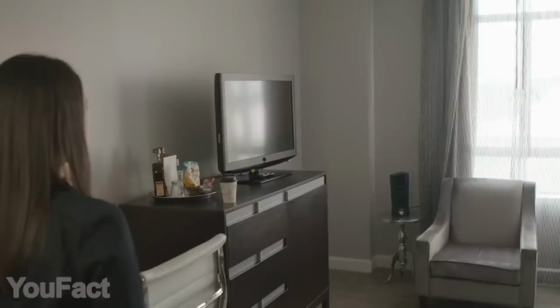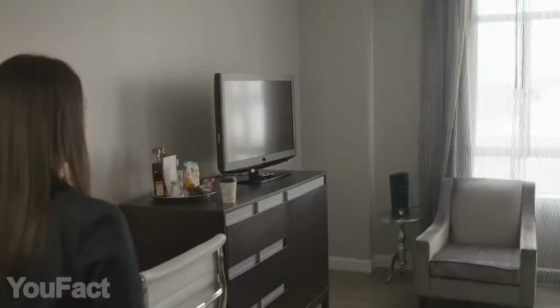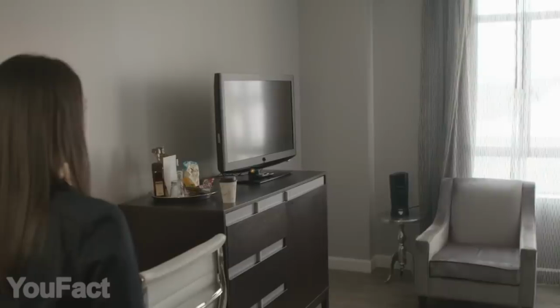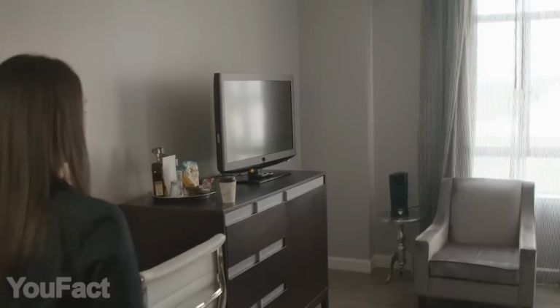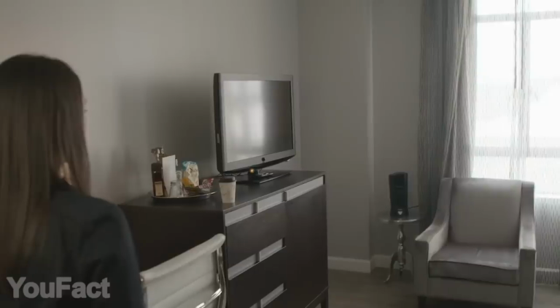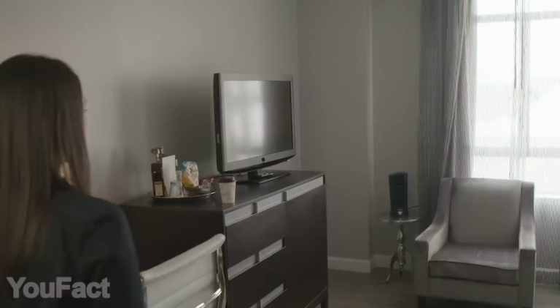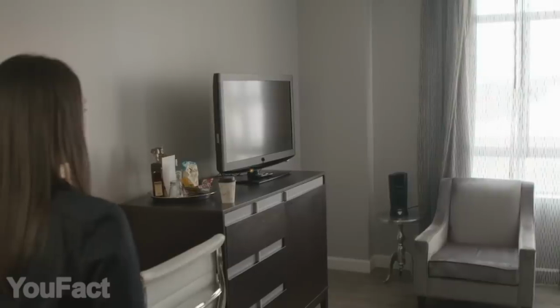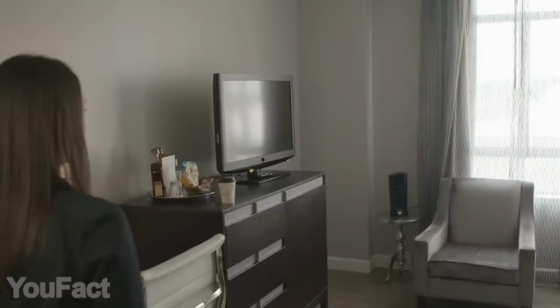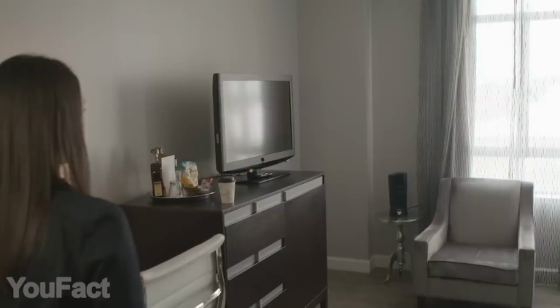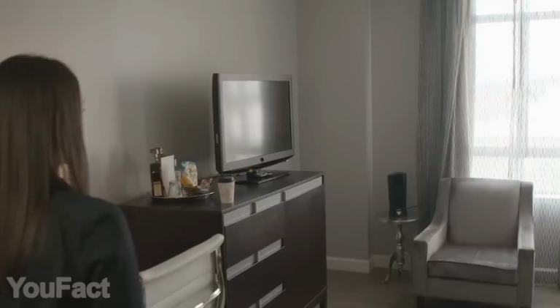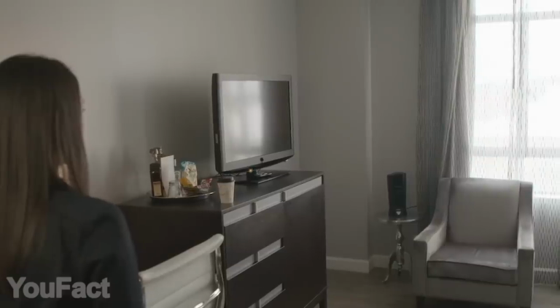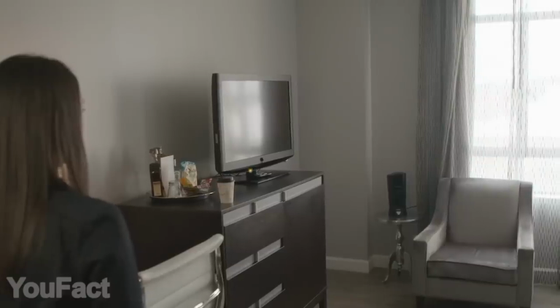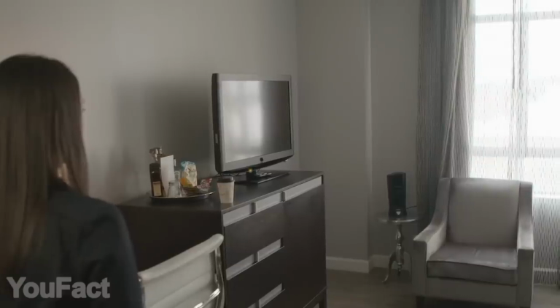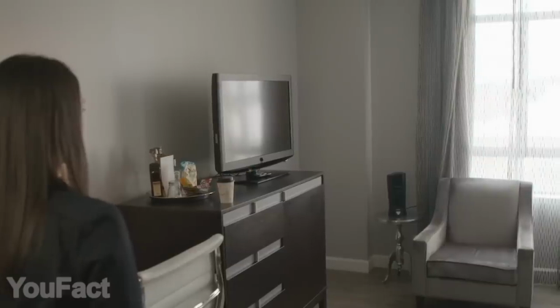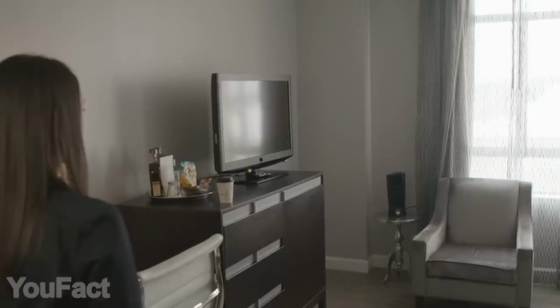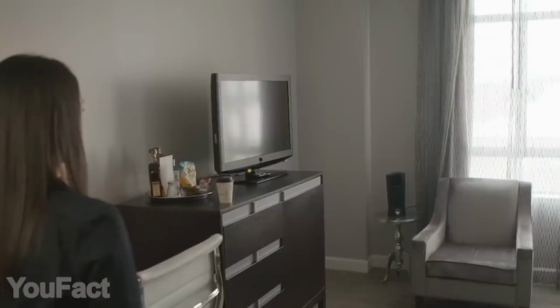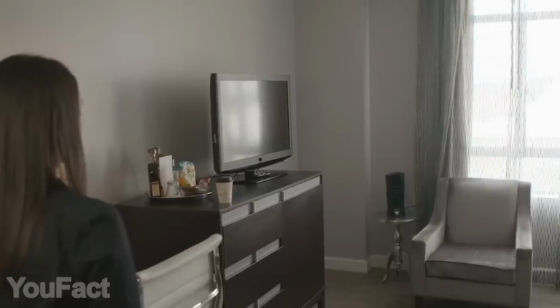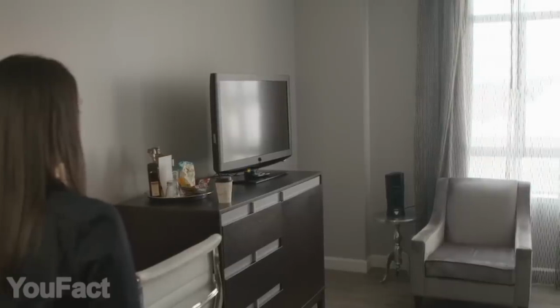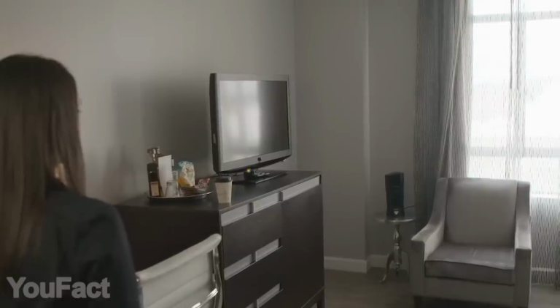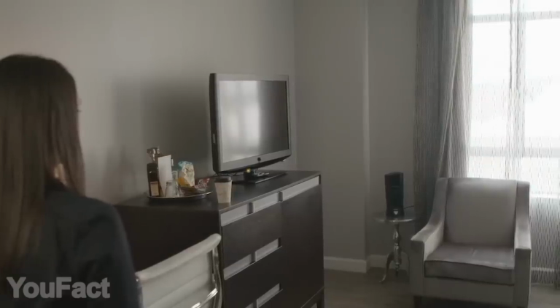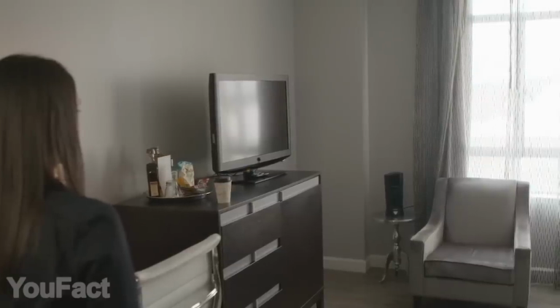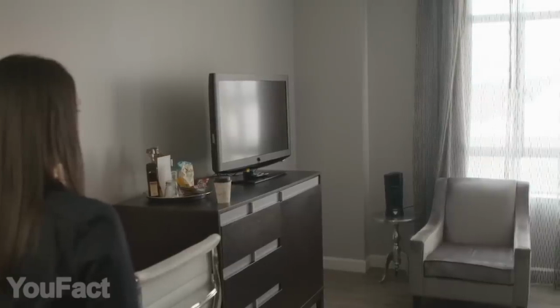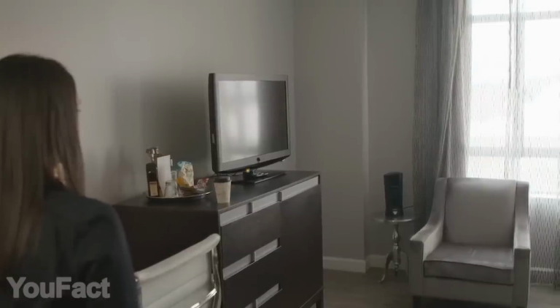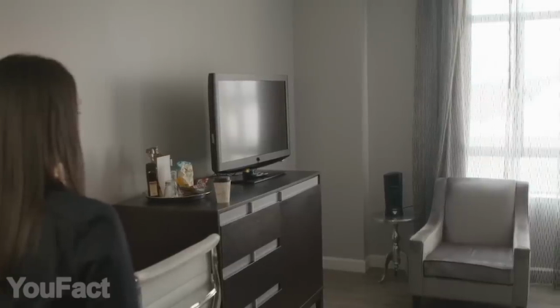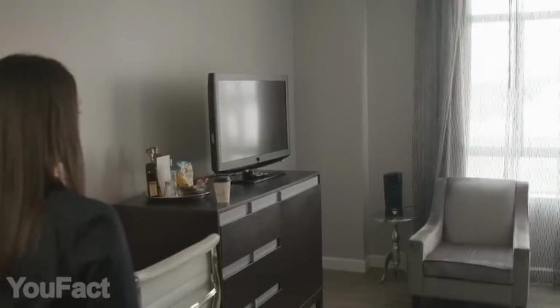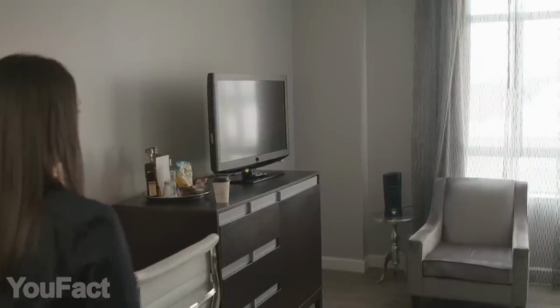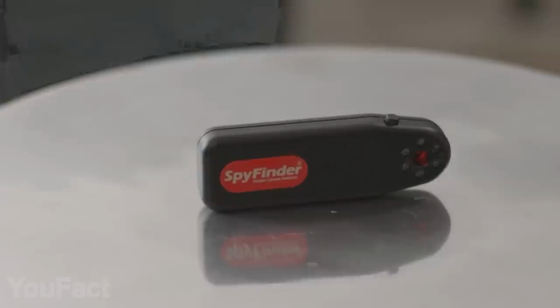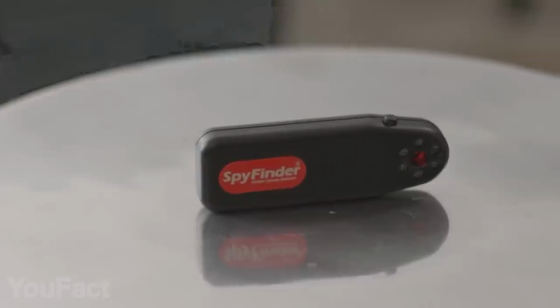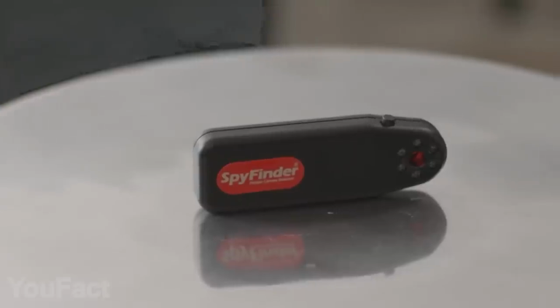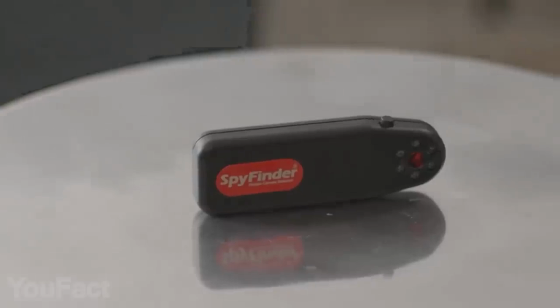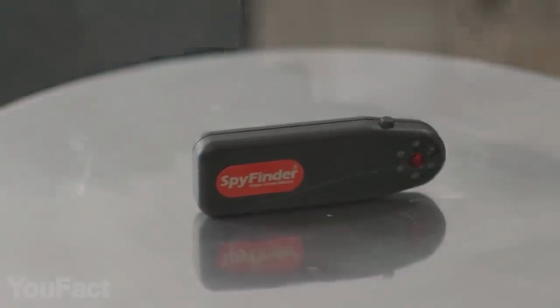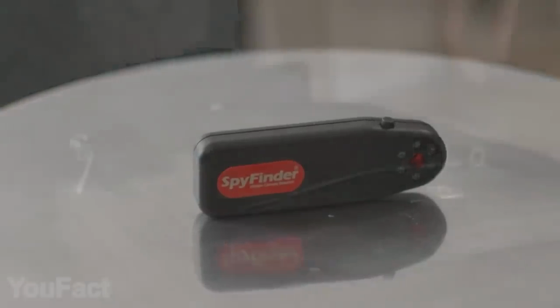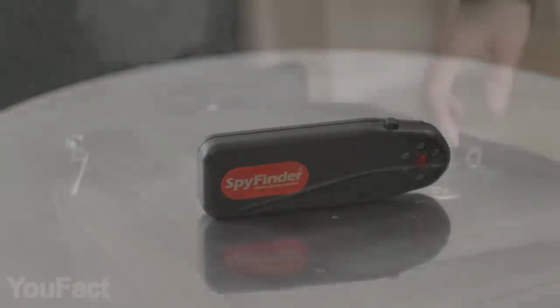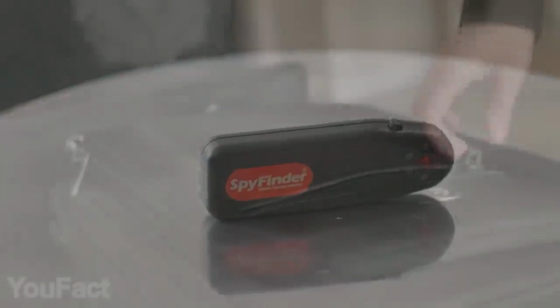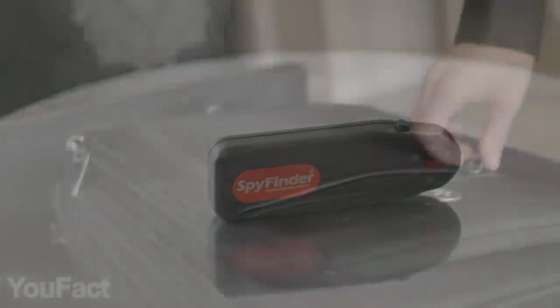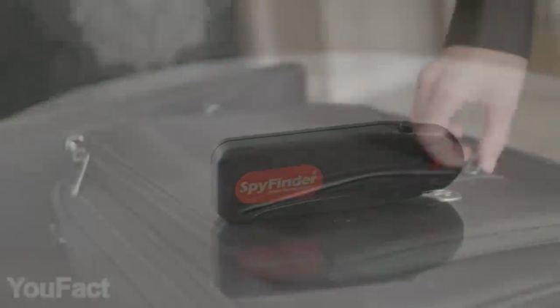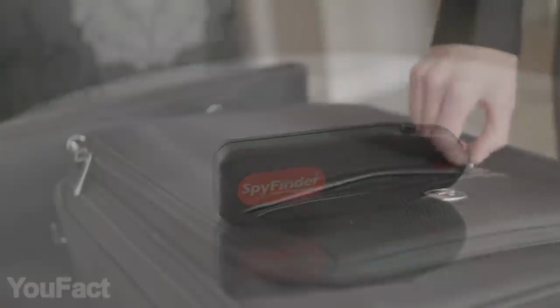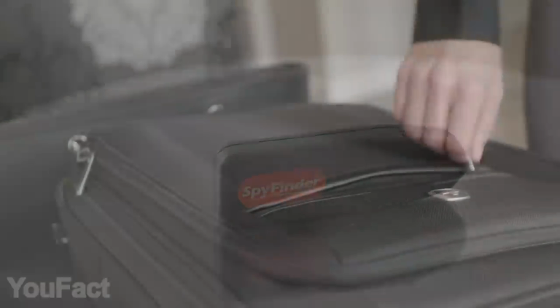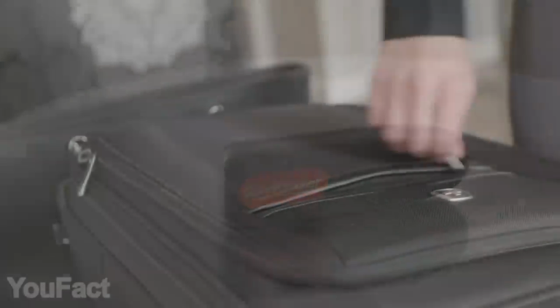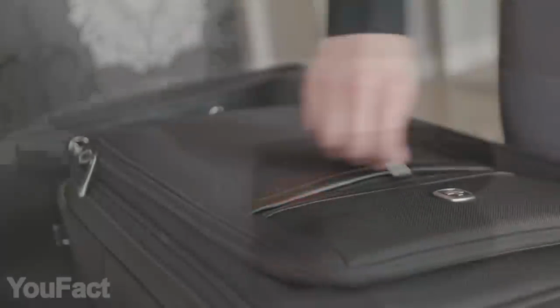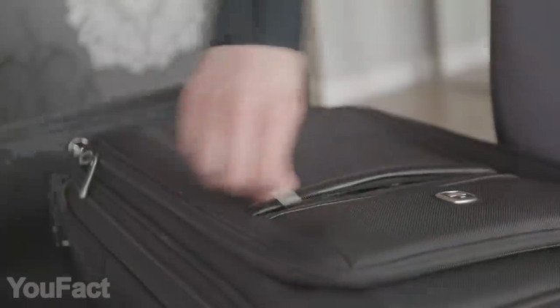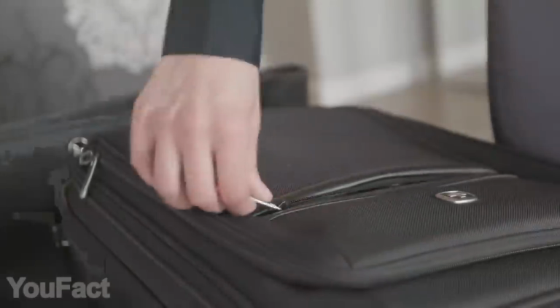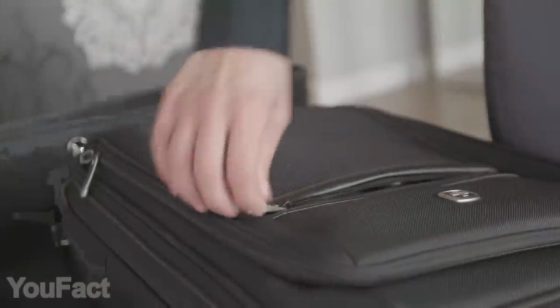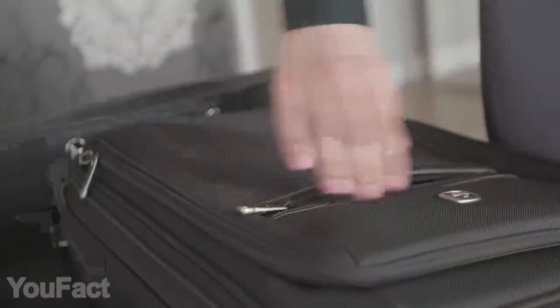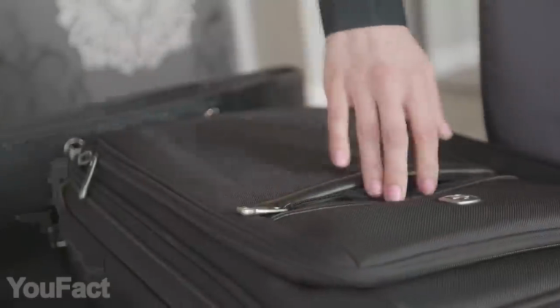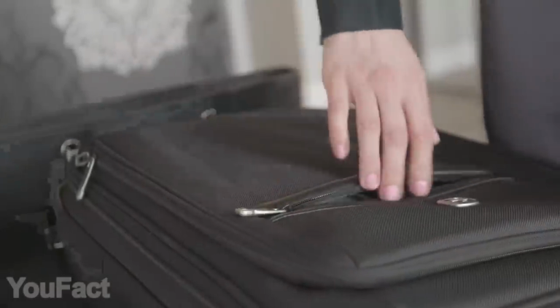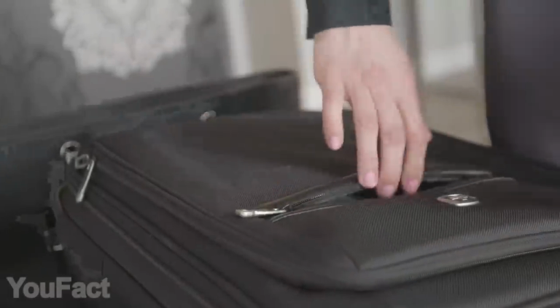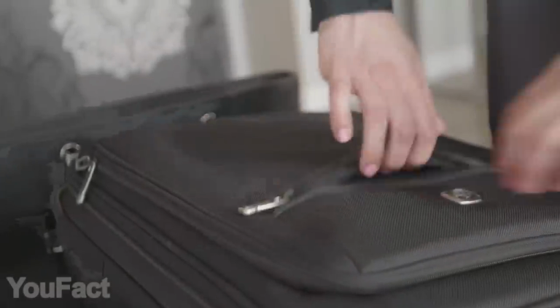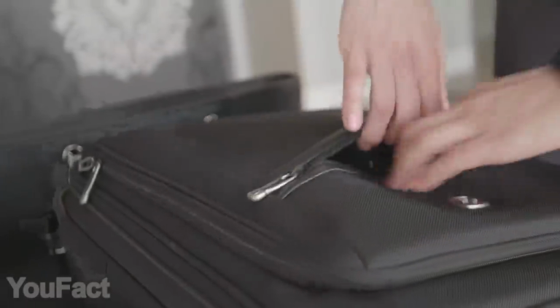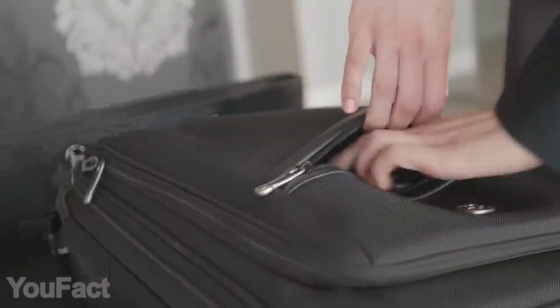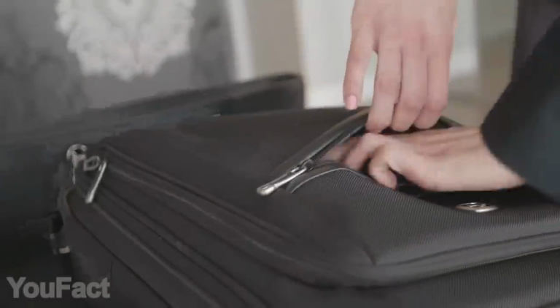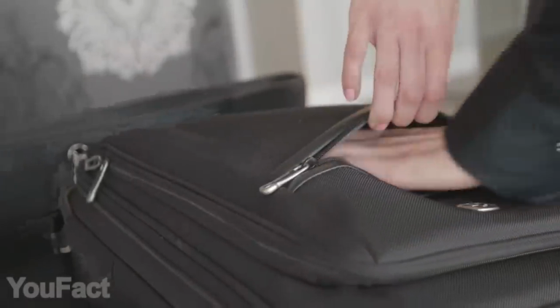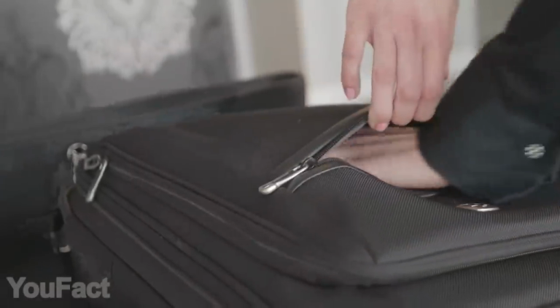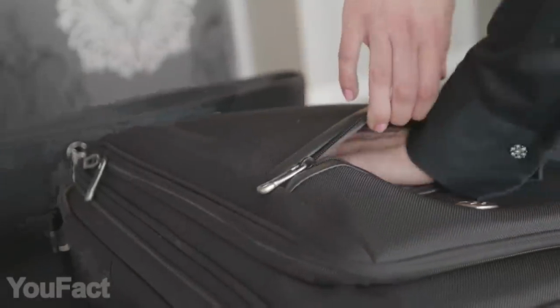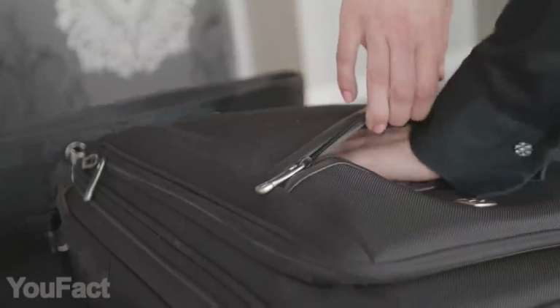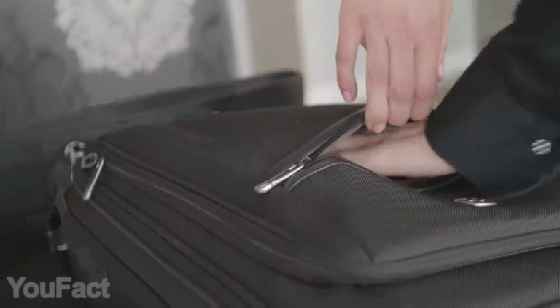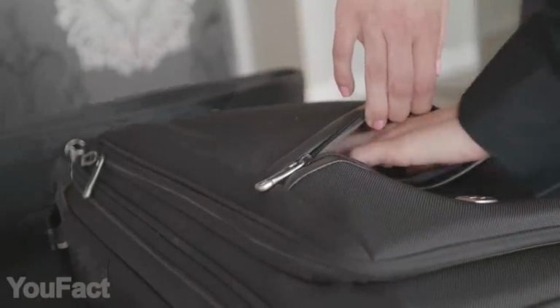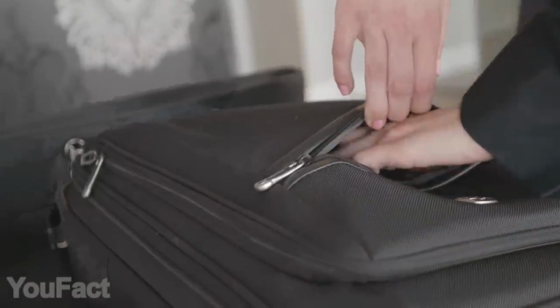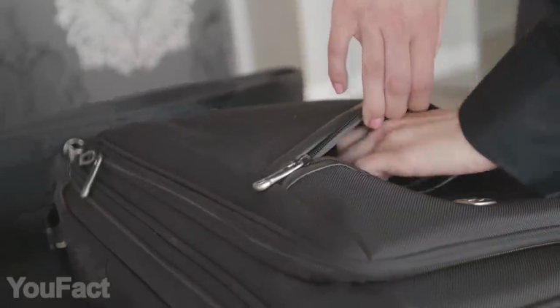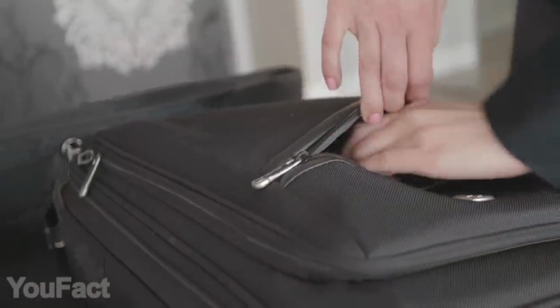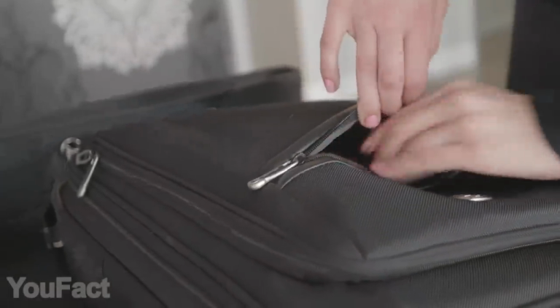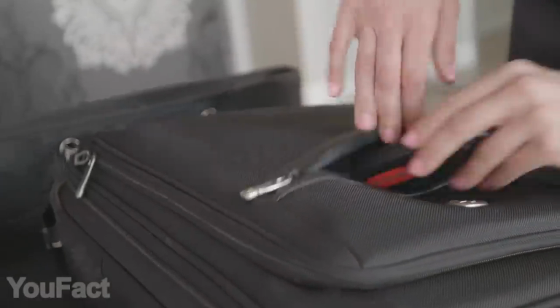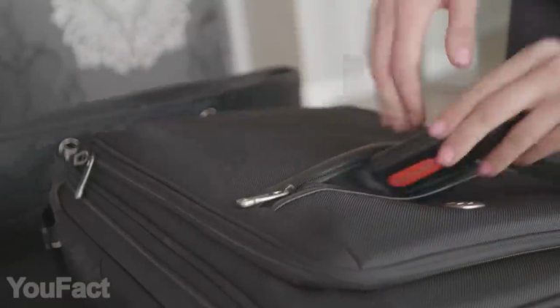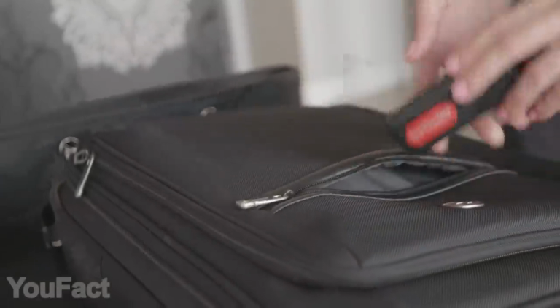Moreover, the maximum range is 45 feet. Thanks to the pocketable size, you can take this thing with you everywhere you go. Spies are defeated.